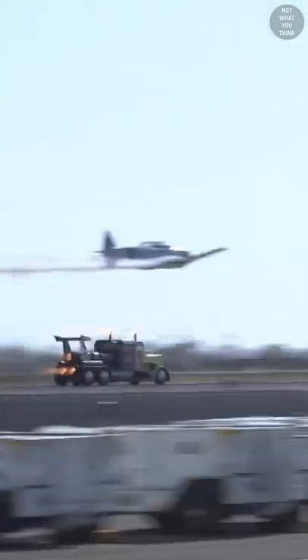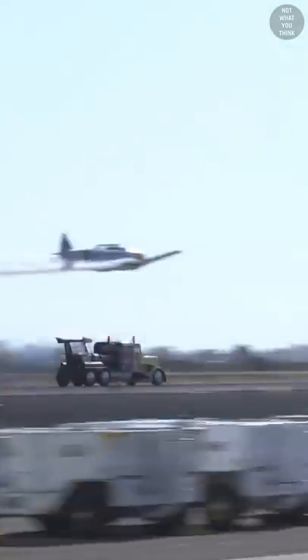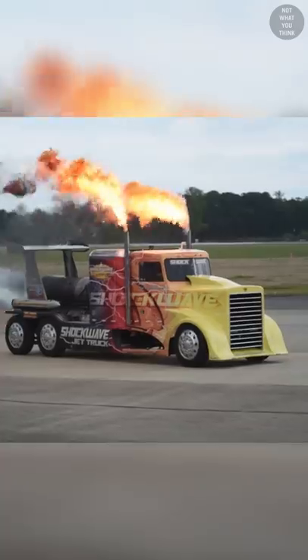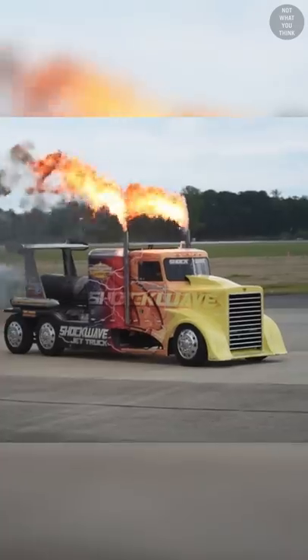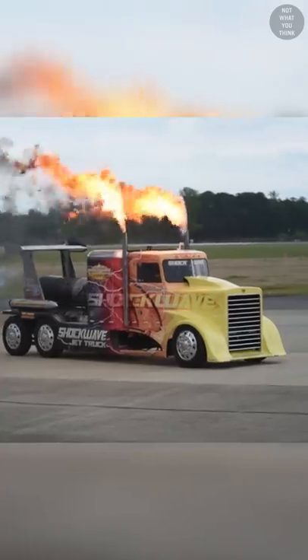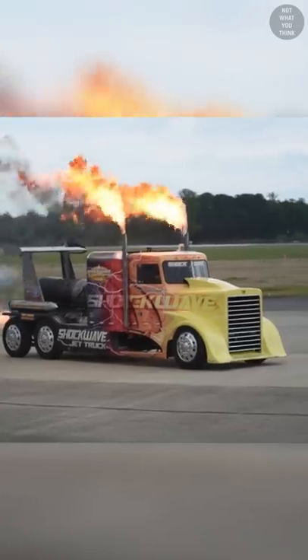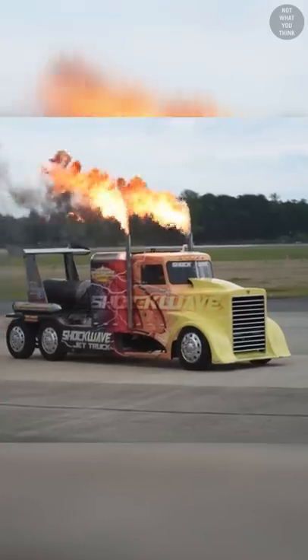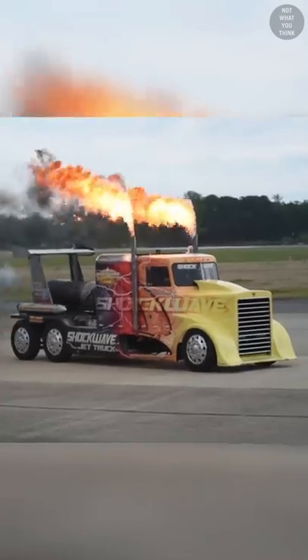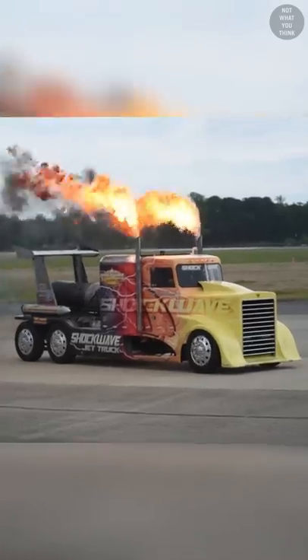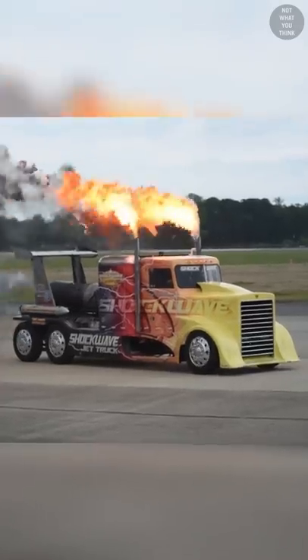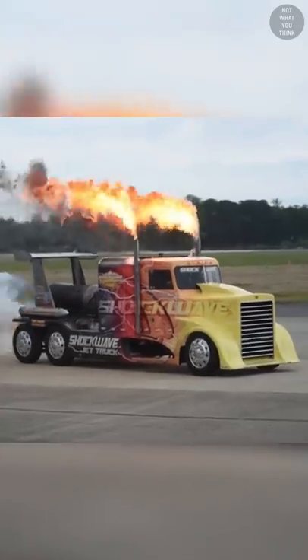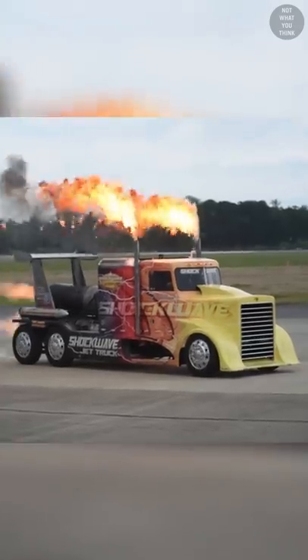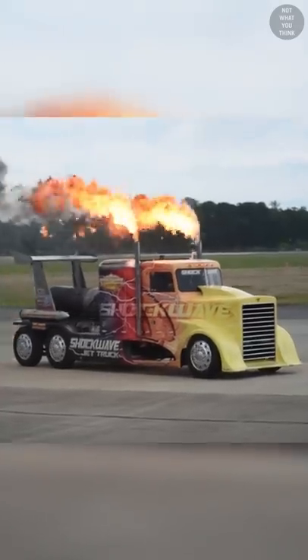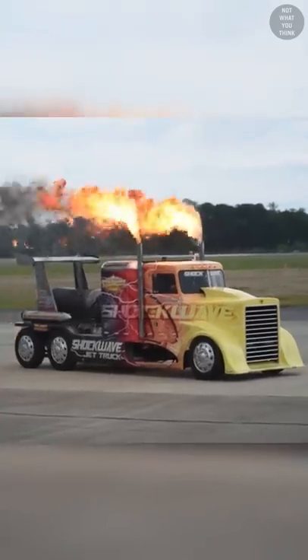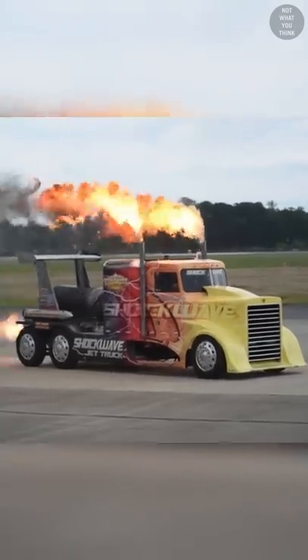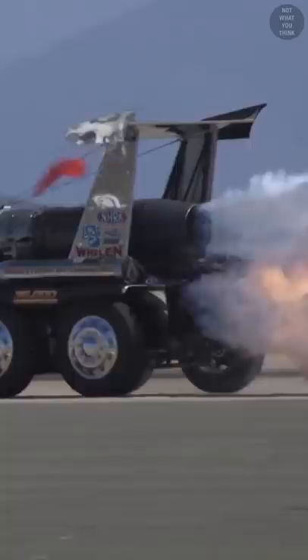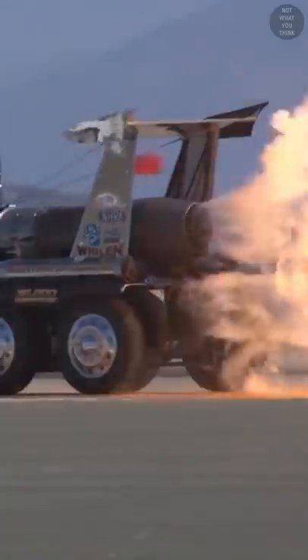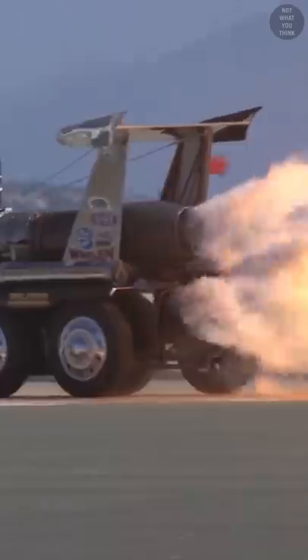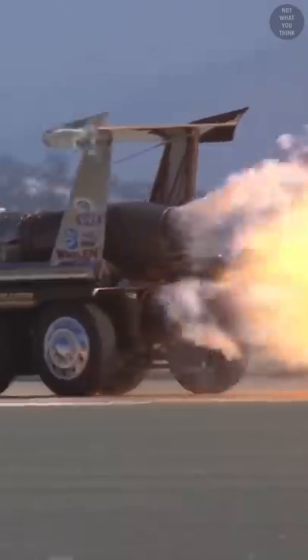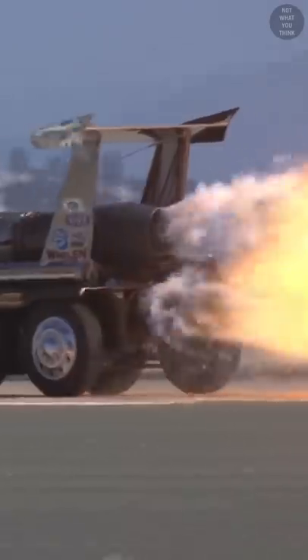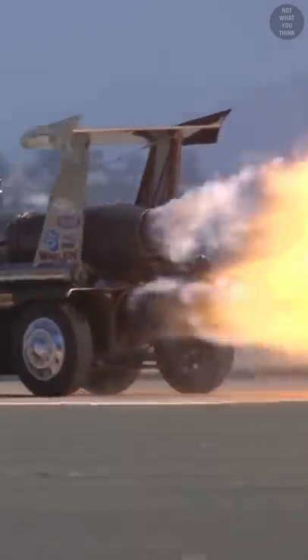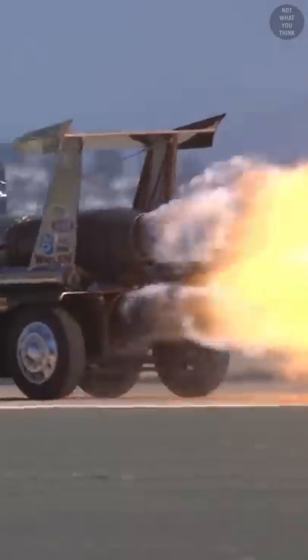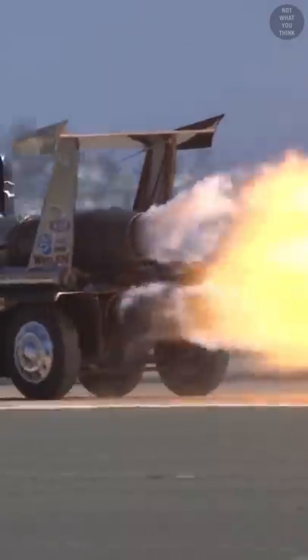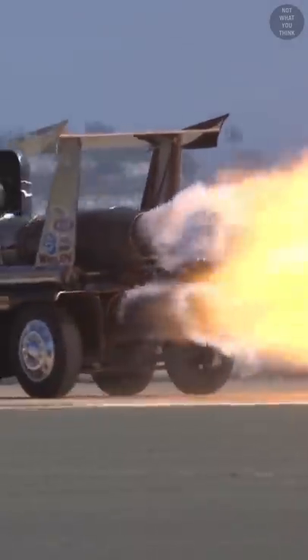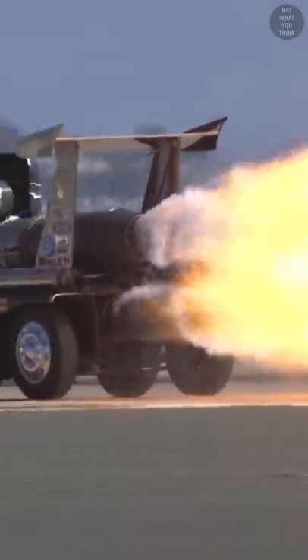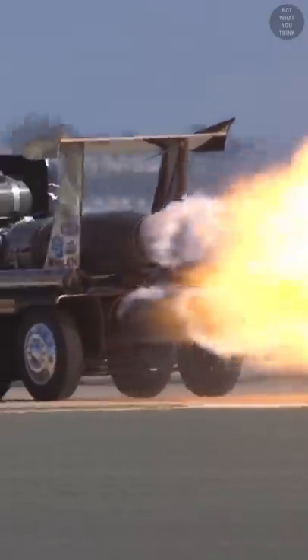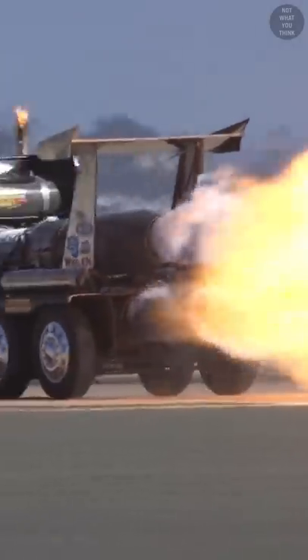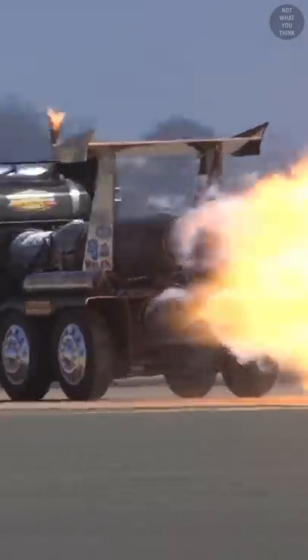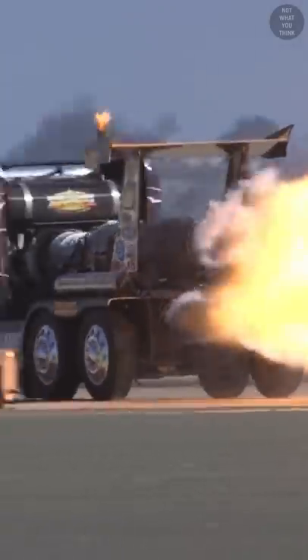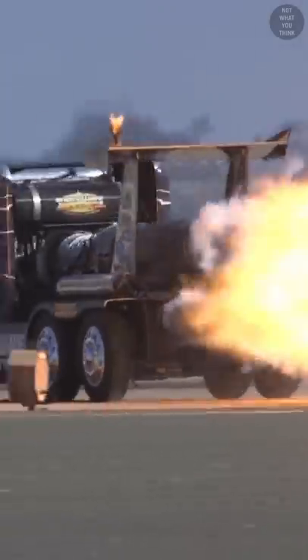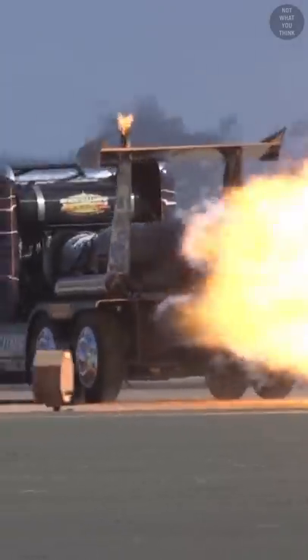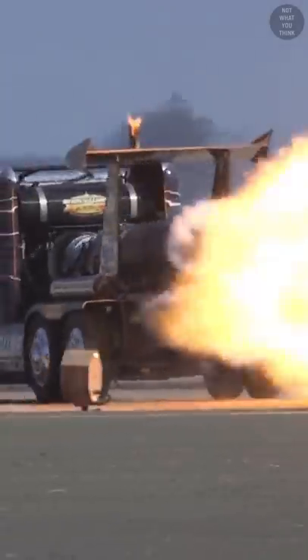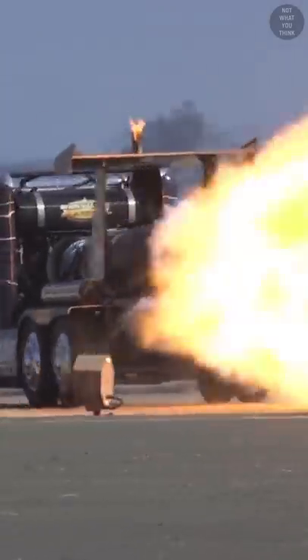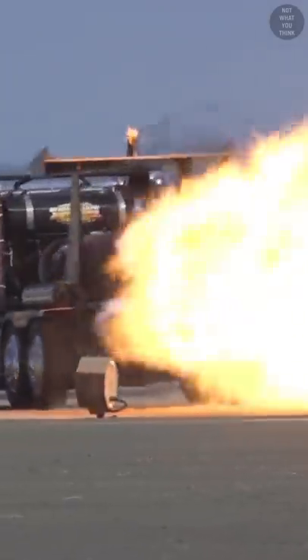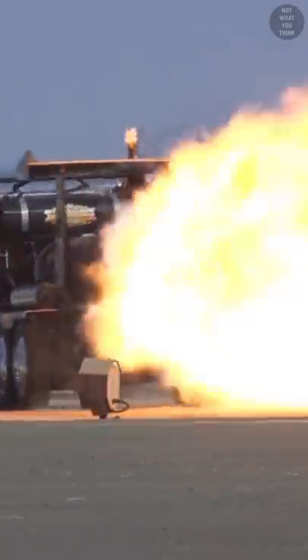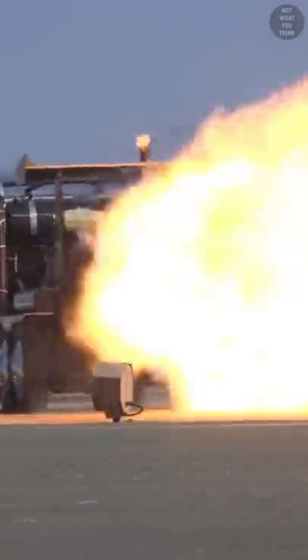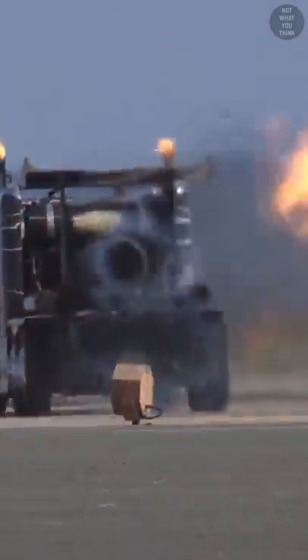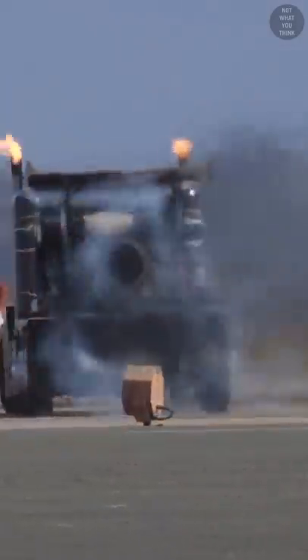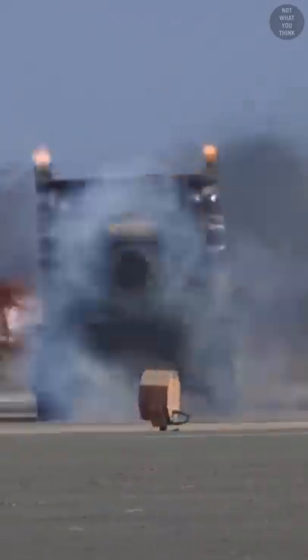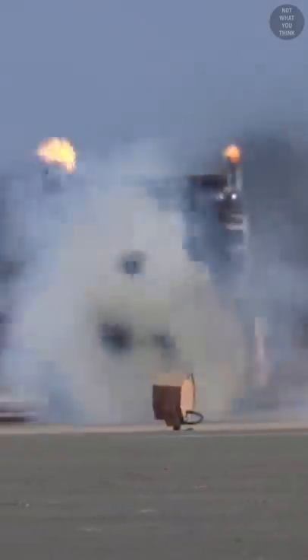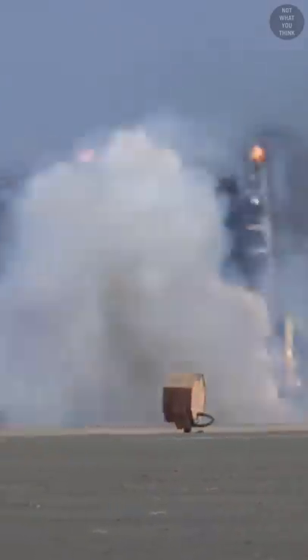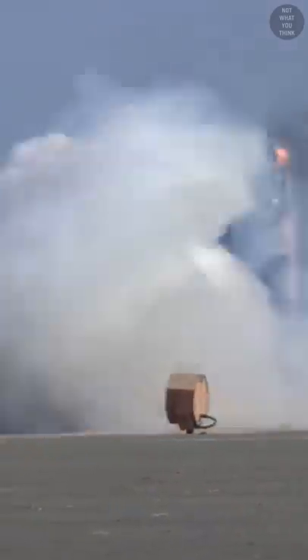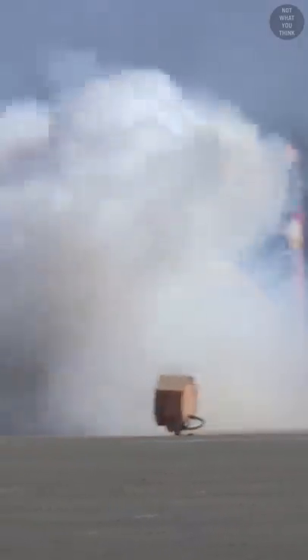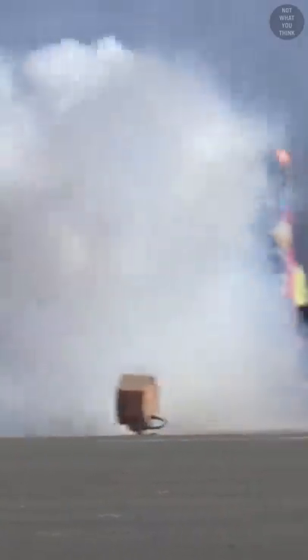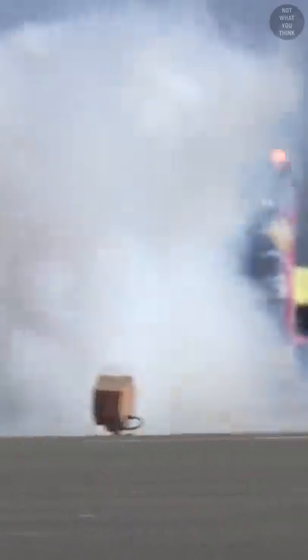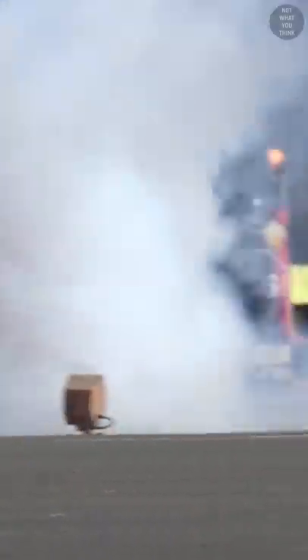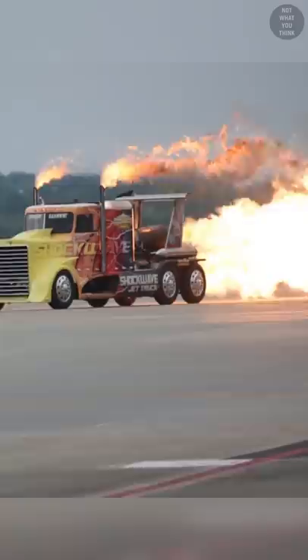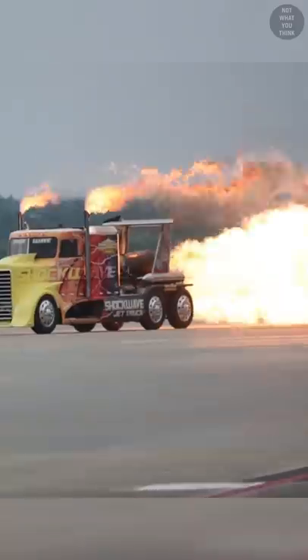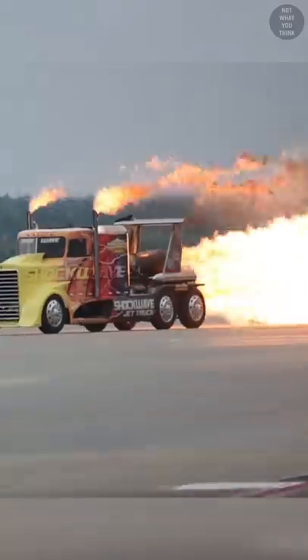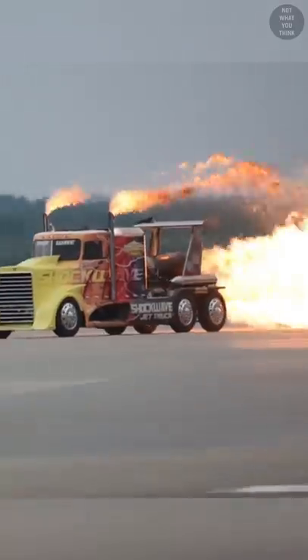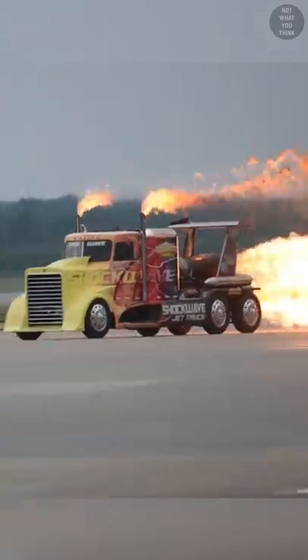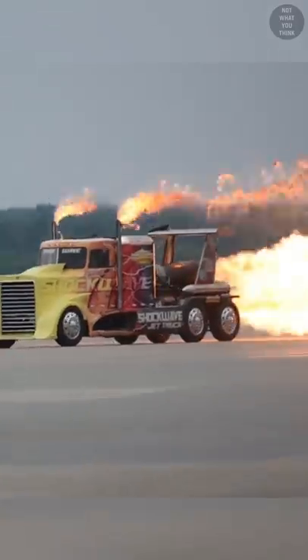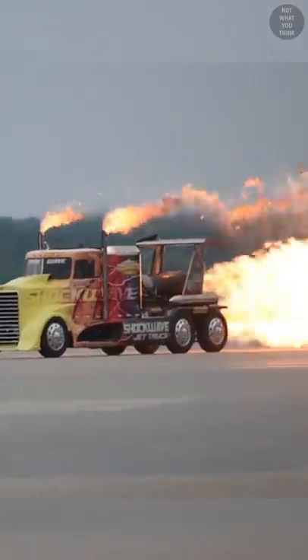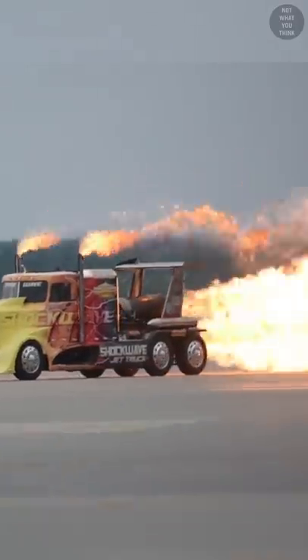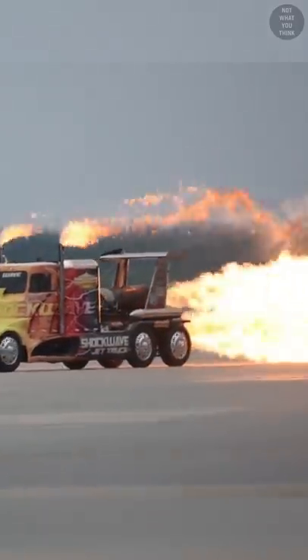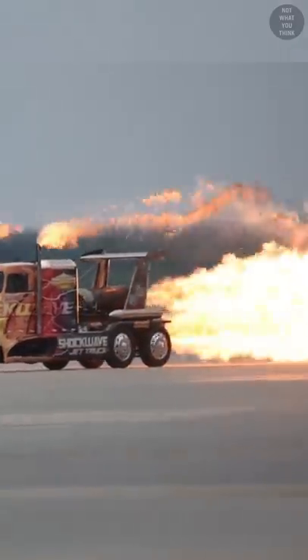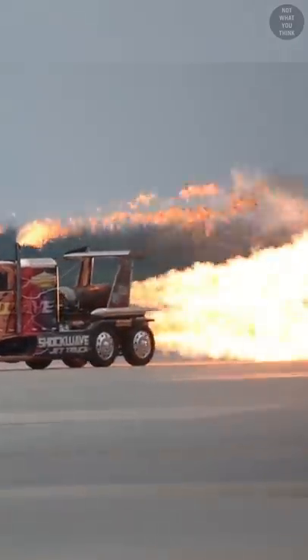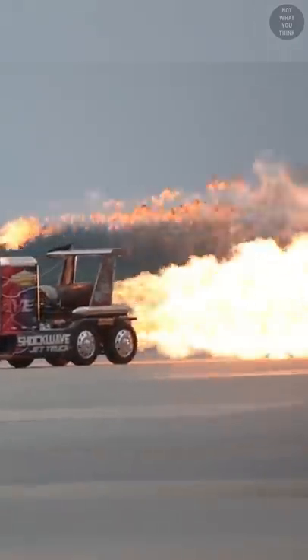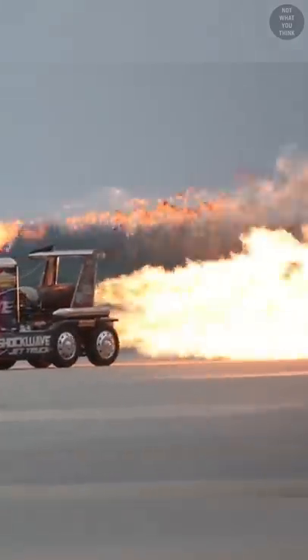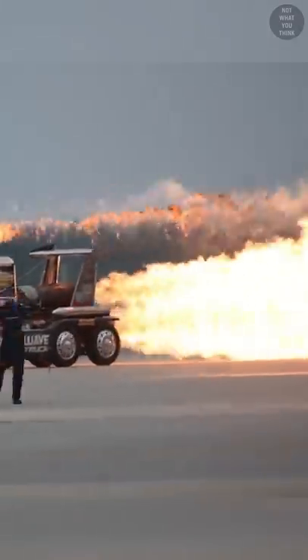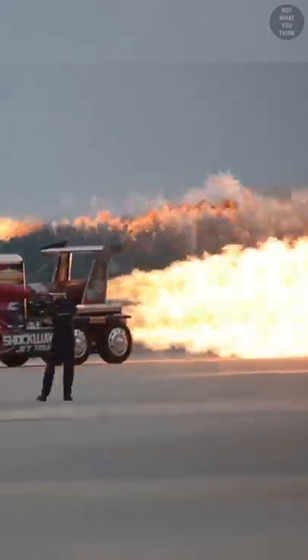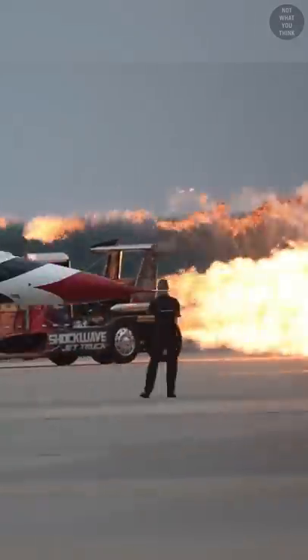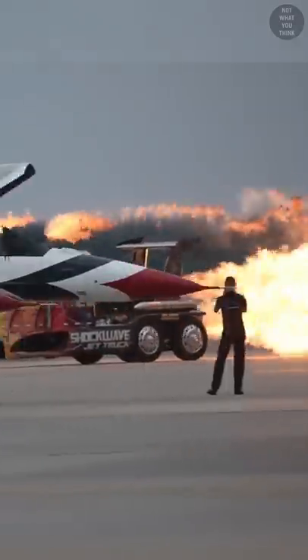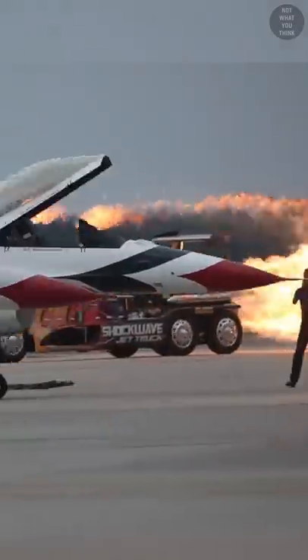This is Shockwave, a truck that's powered by three Westinghouse J34 jet engines, which produce 36,000 horsepower.